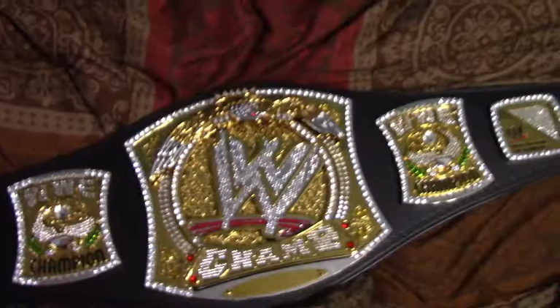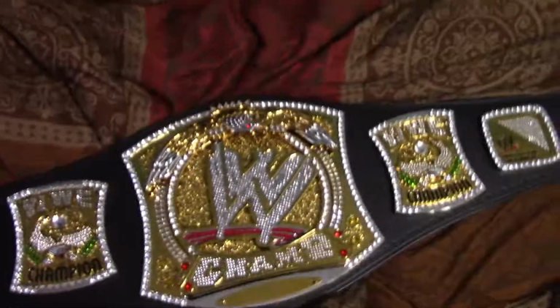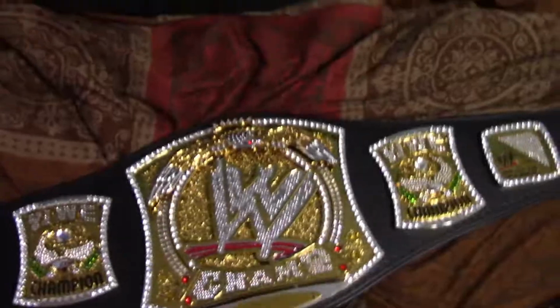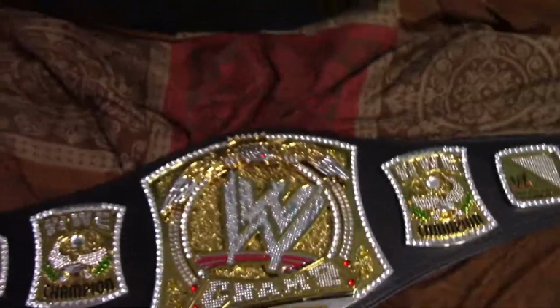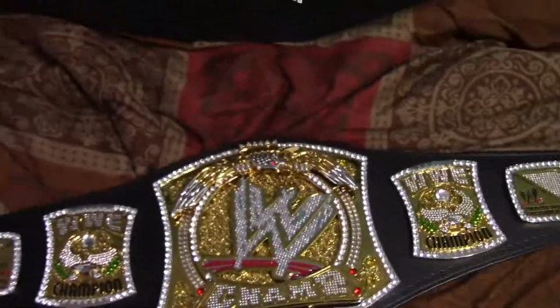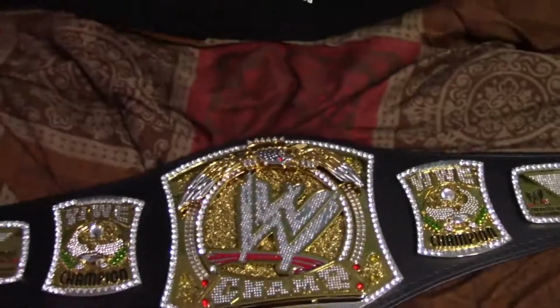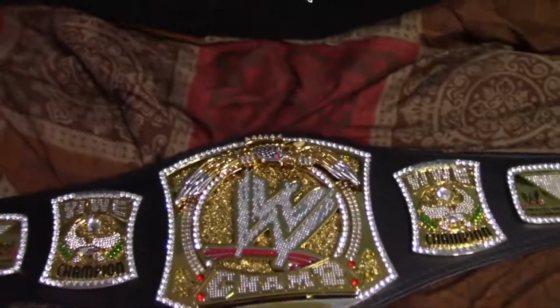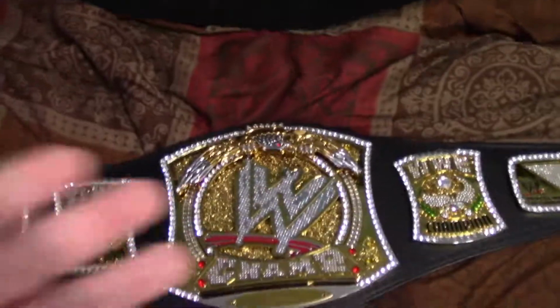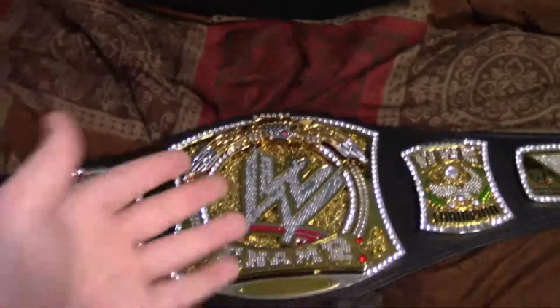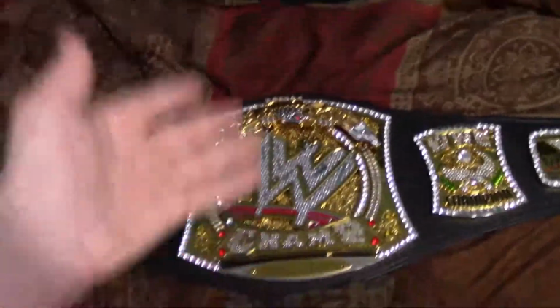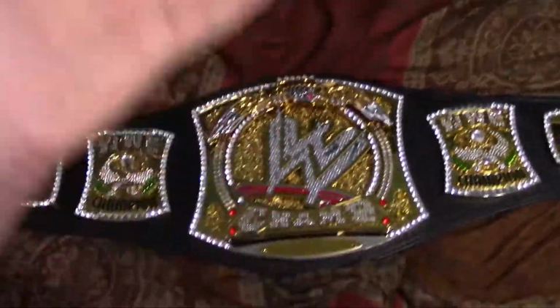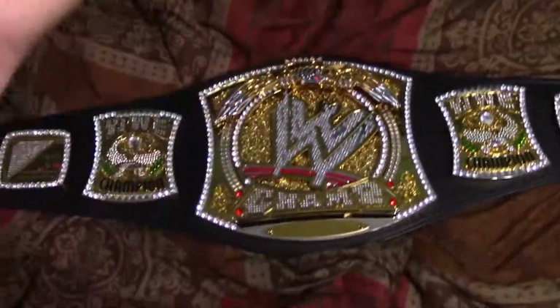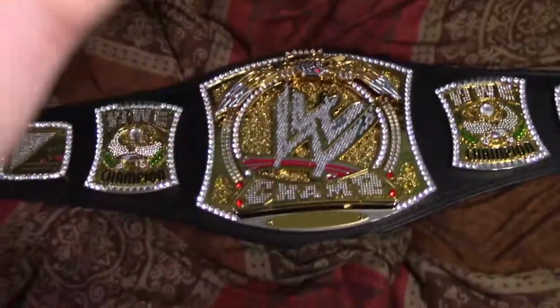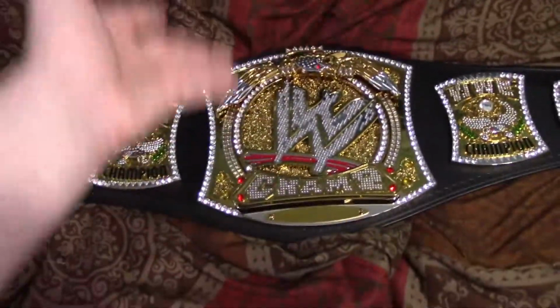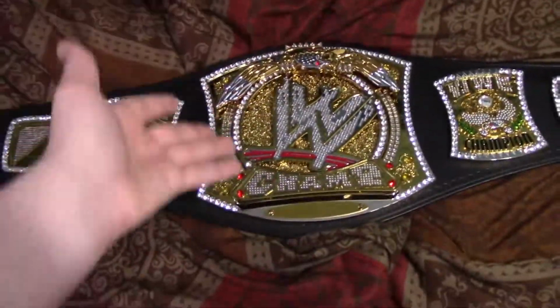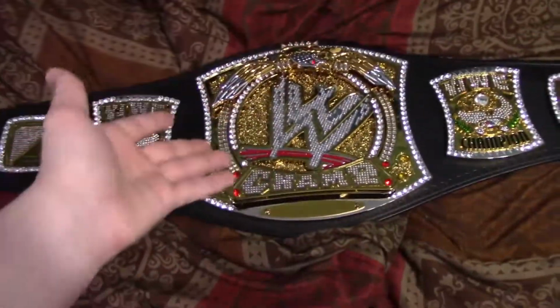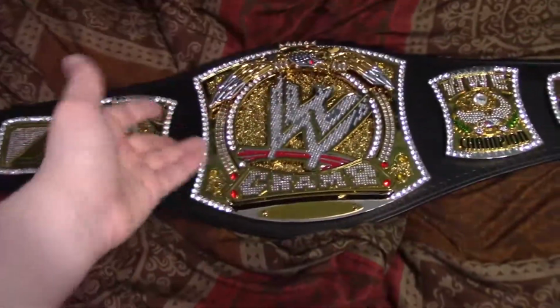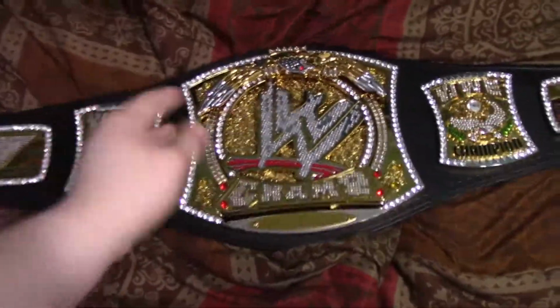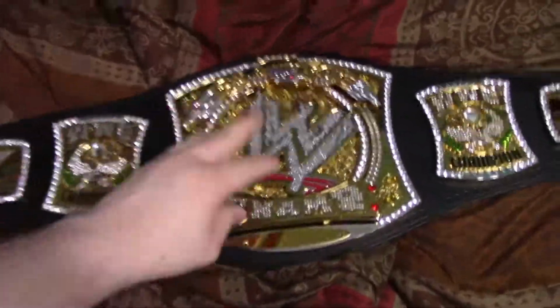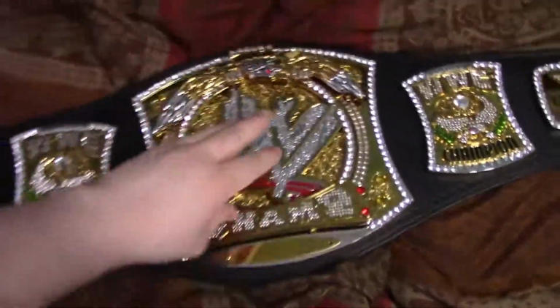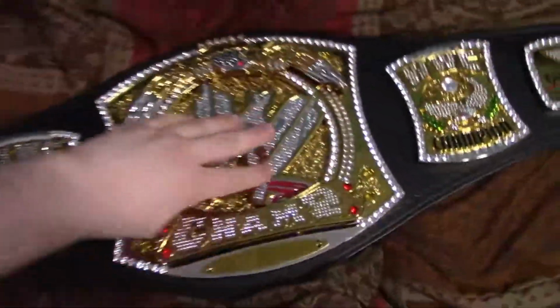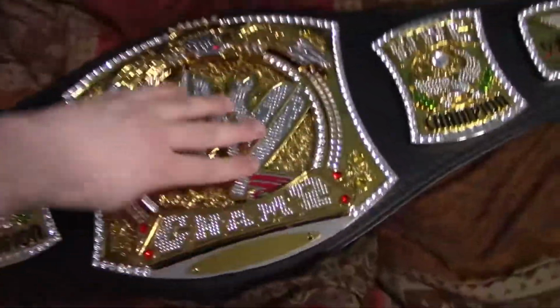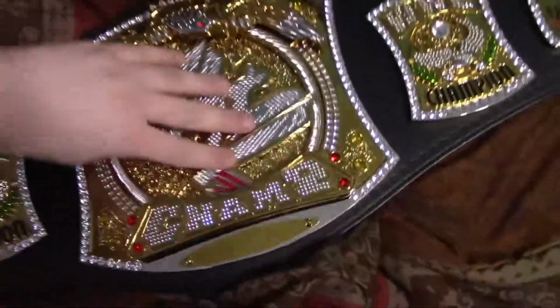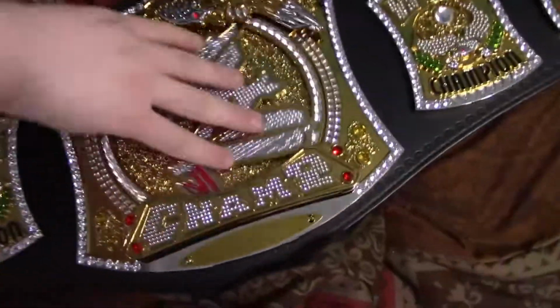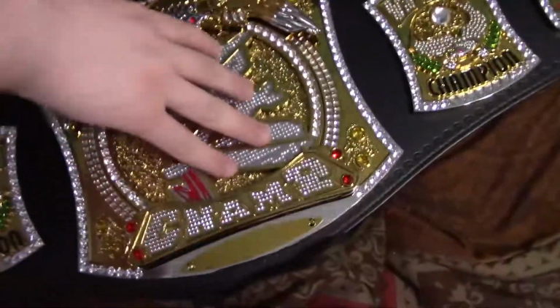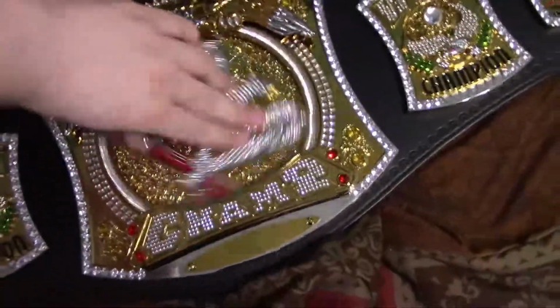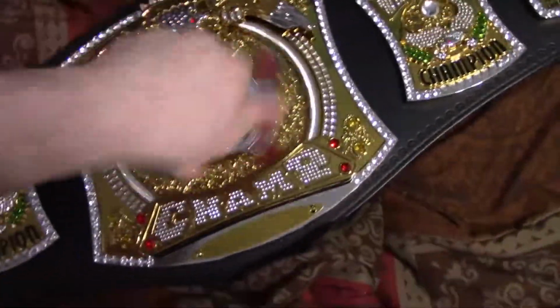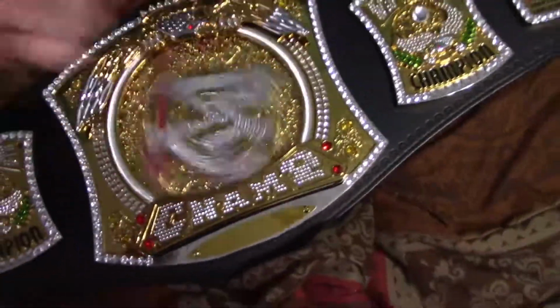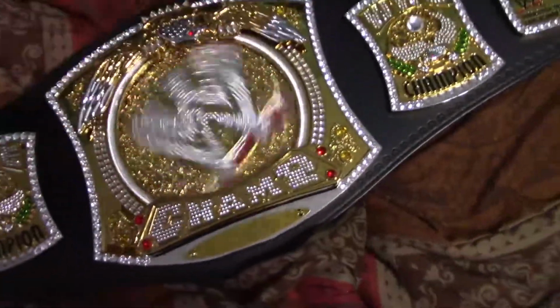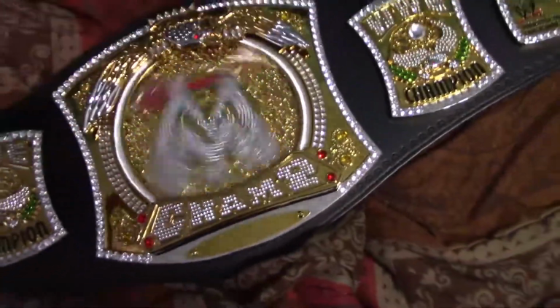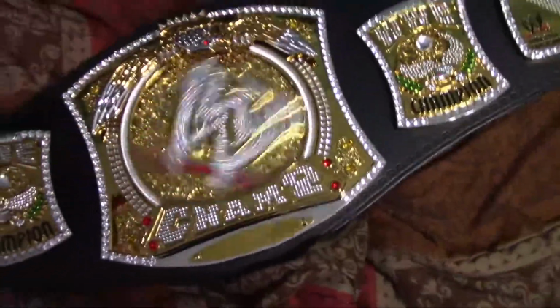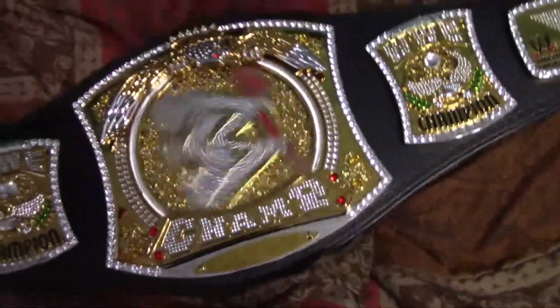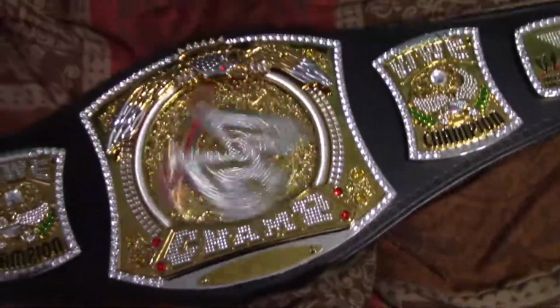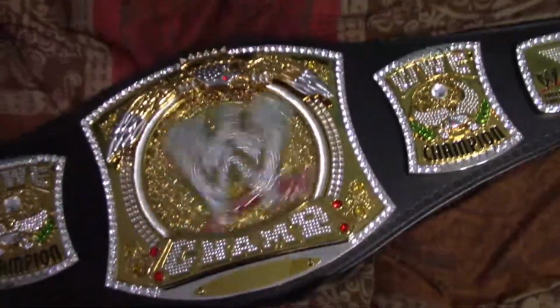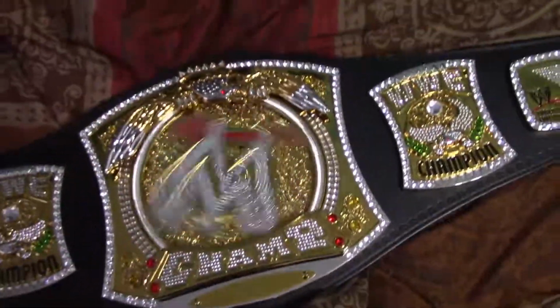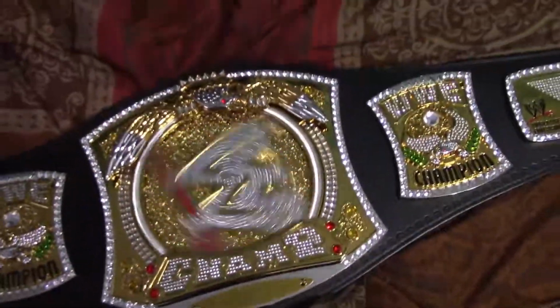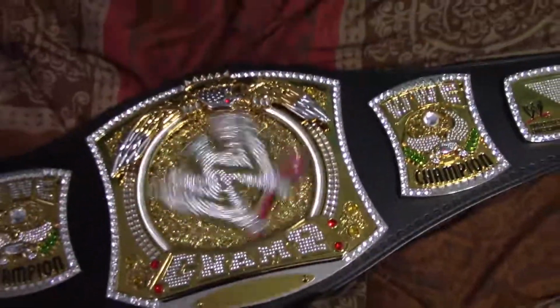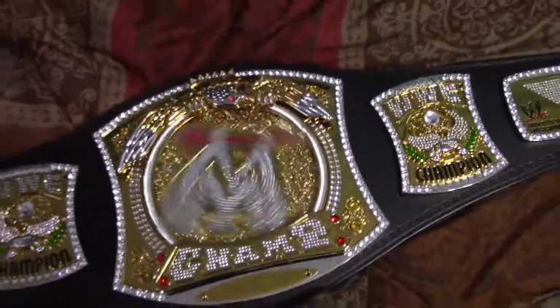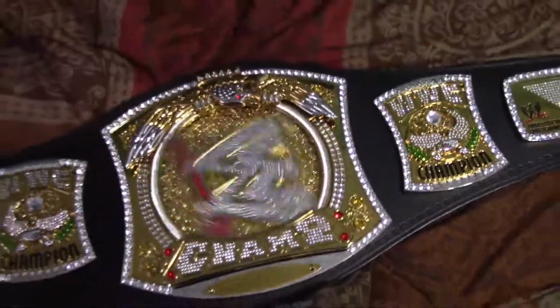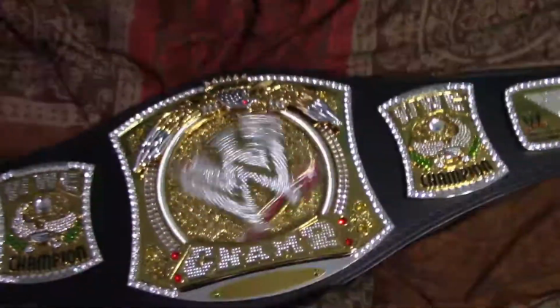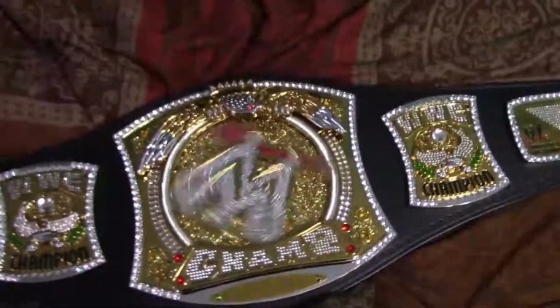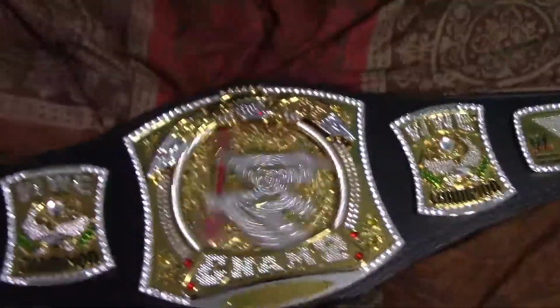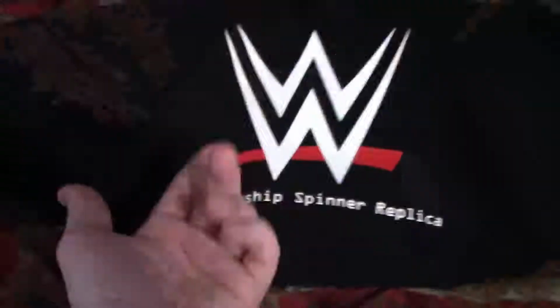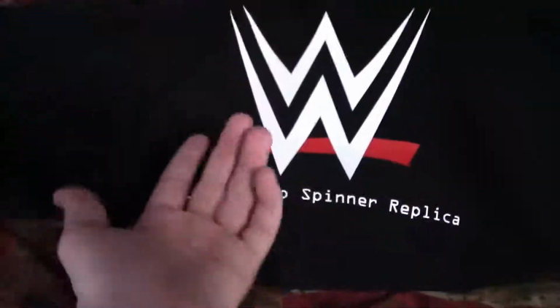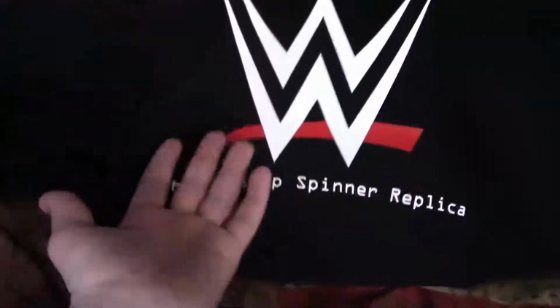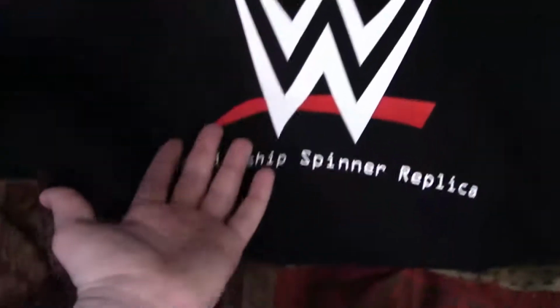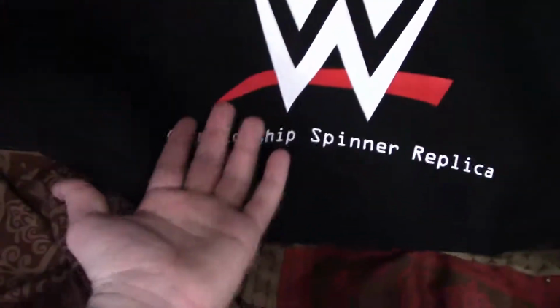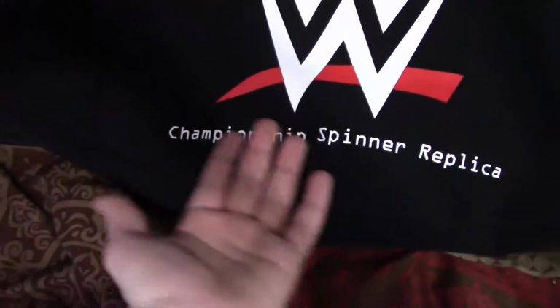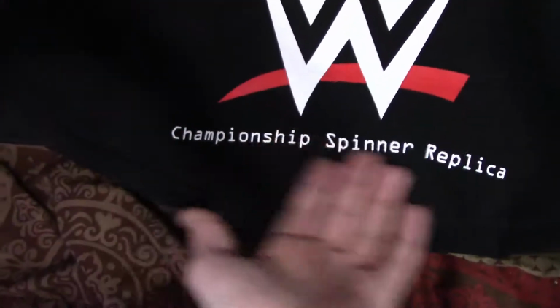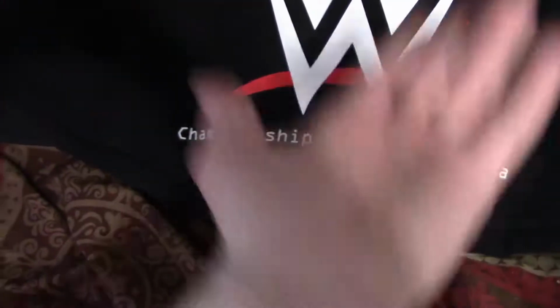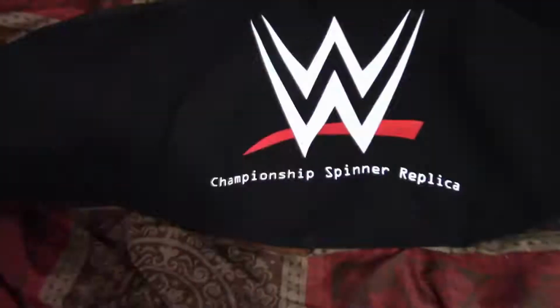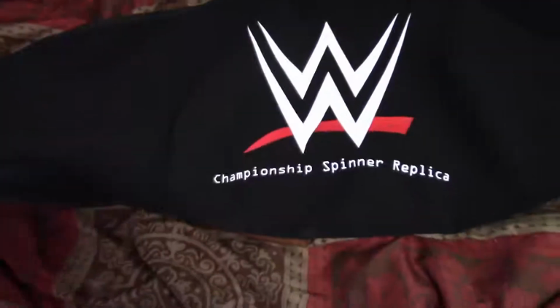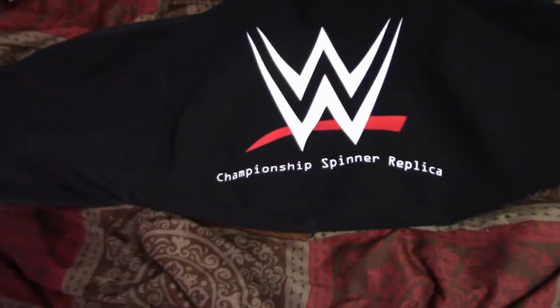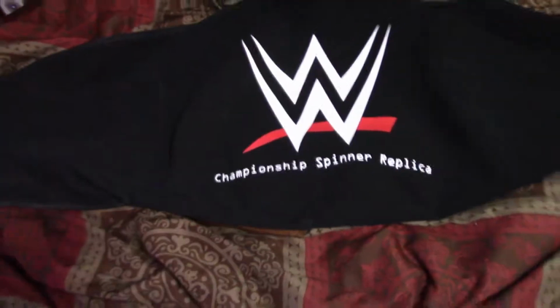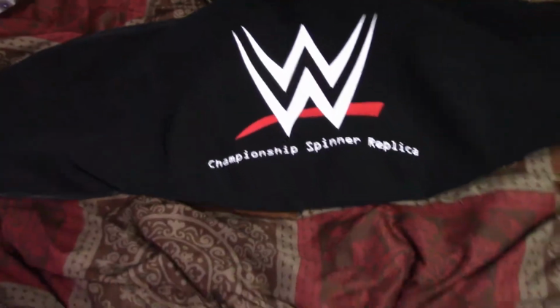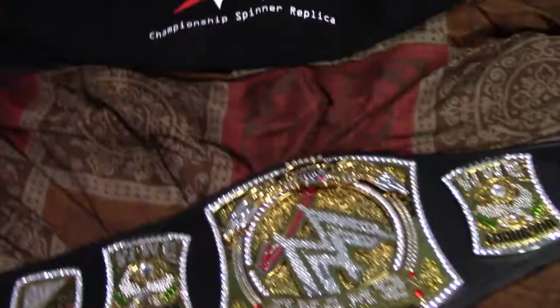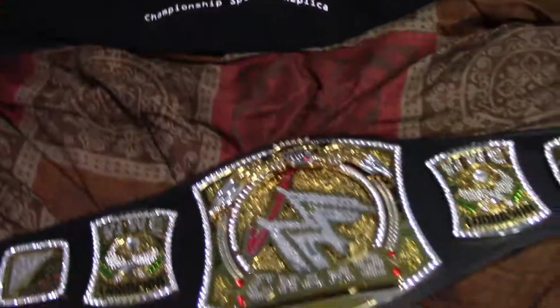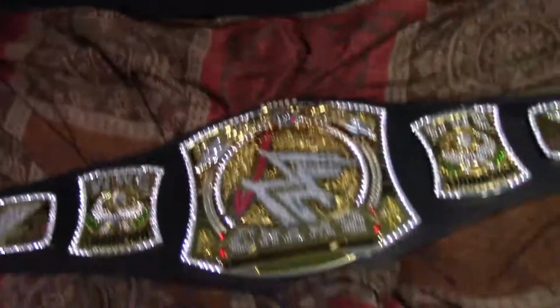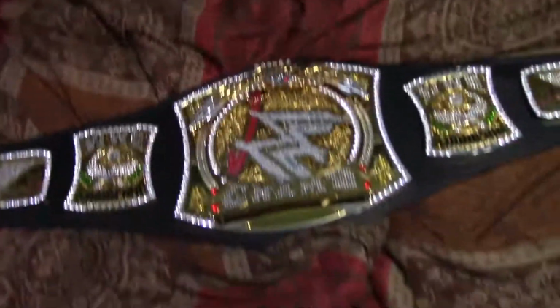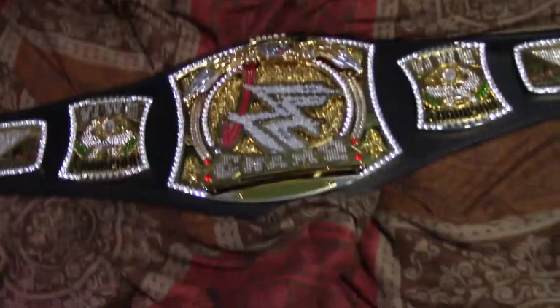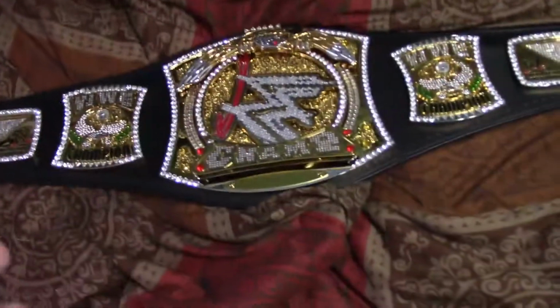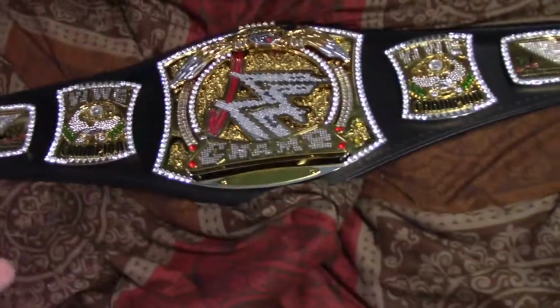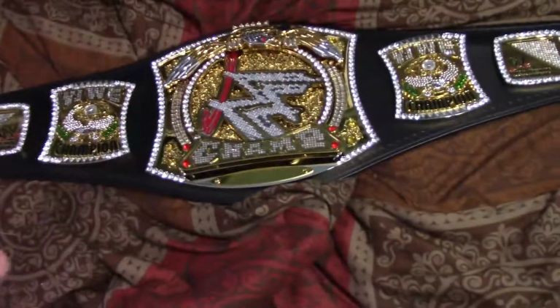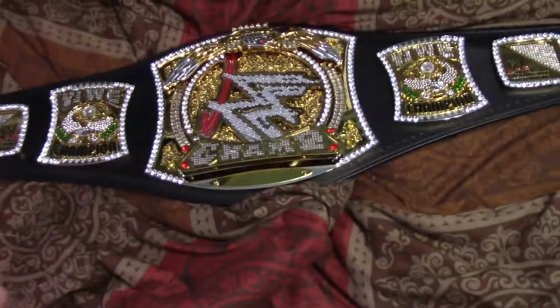Hello everyone and welcome to my Diddyby Spinner Championship Review. Here's the case! Pretty cool, right? Now let's look at the belt.